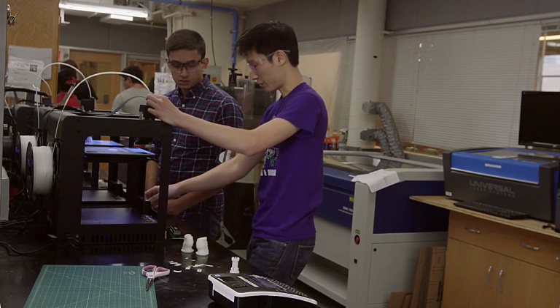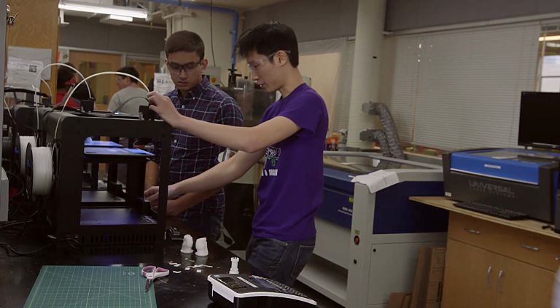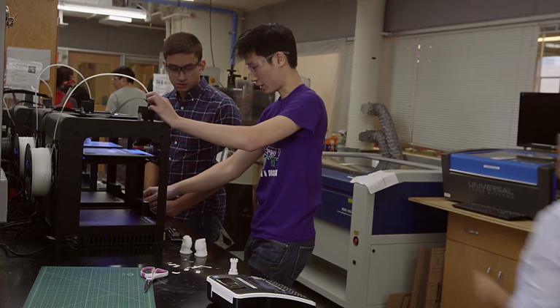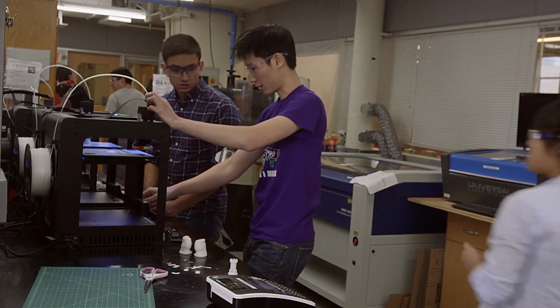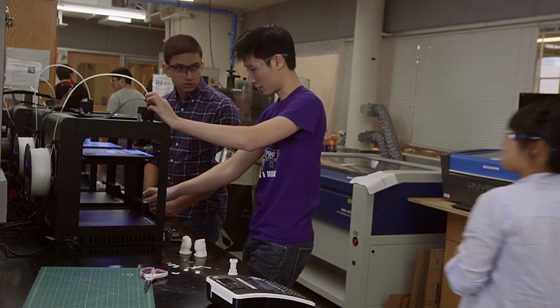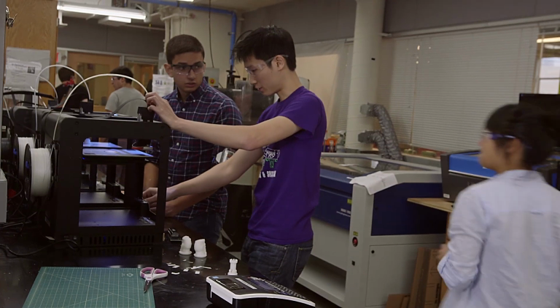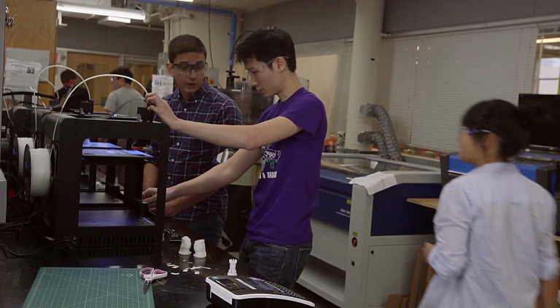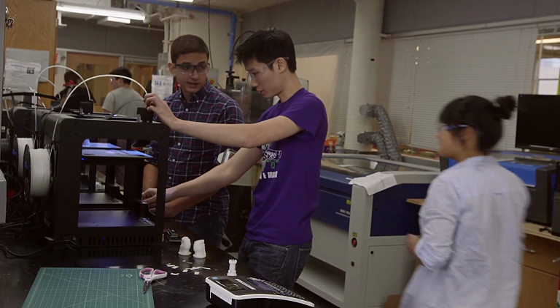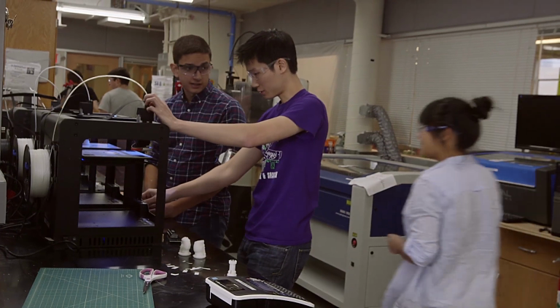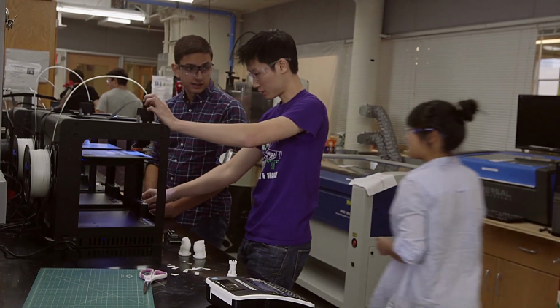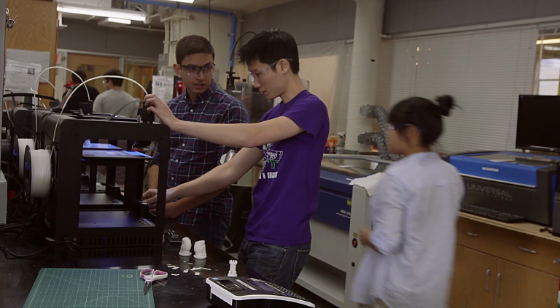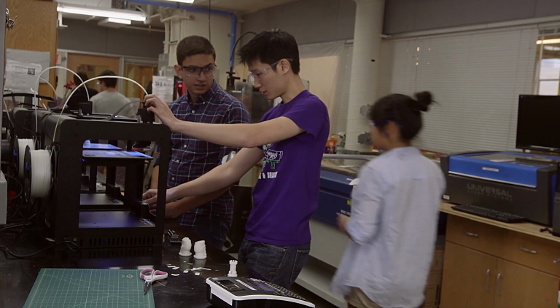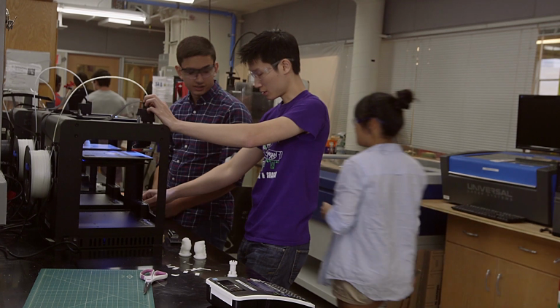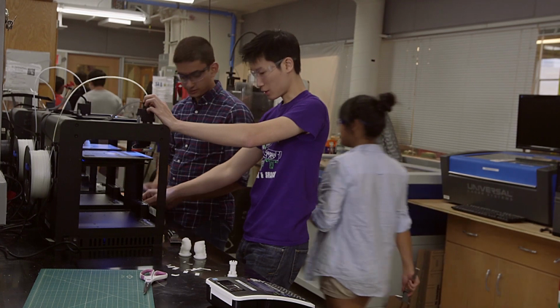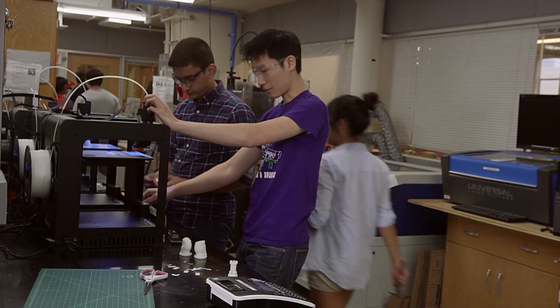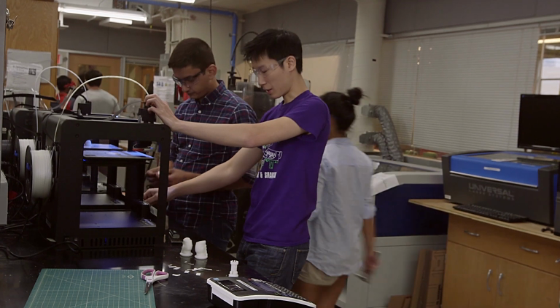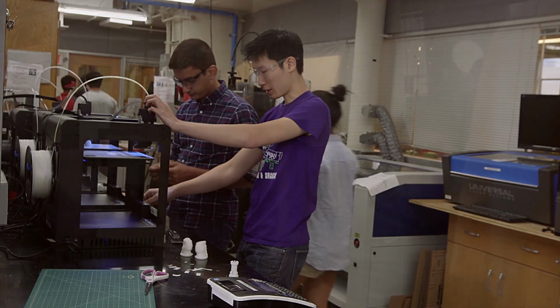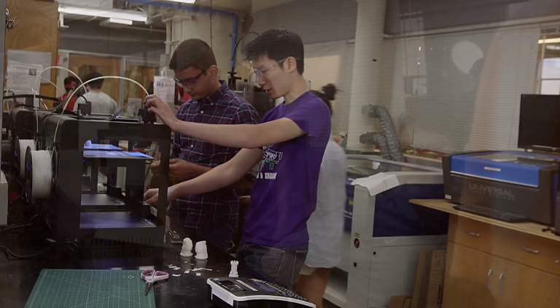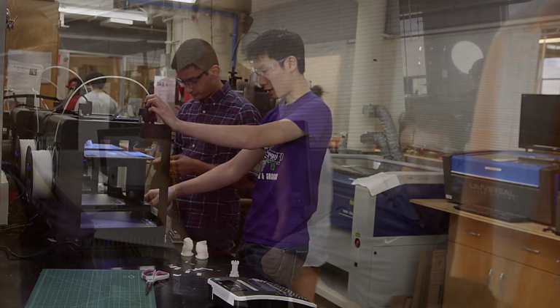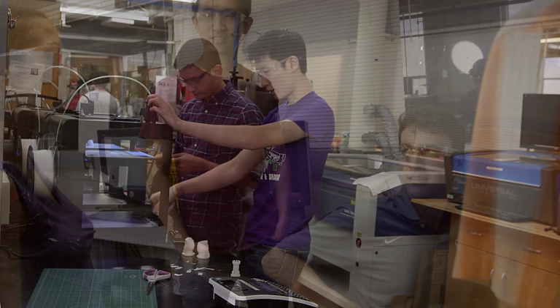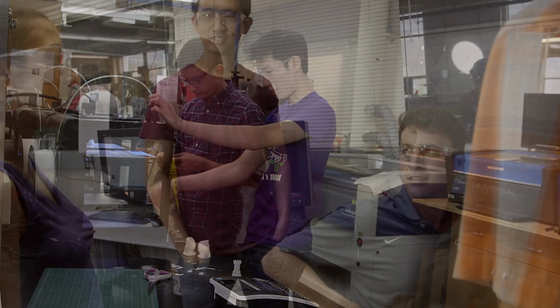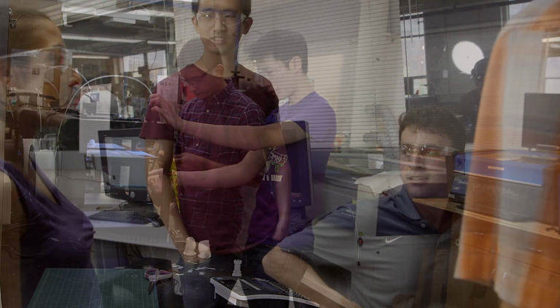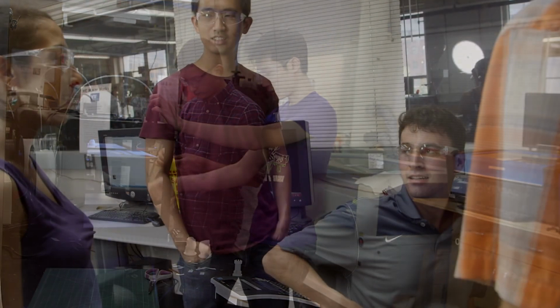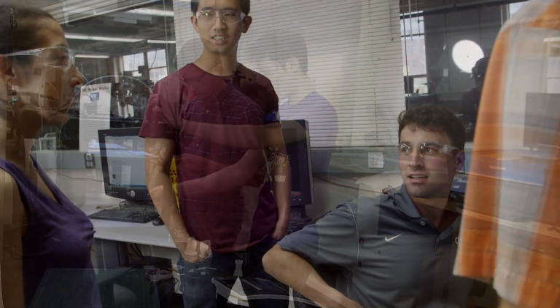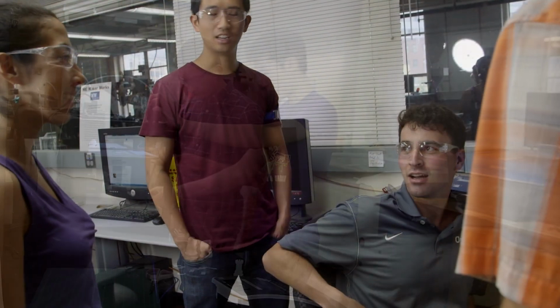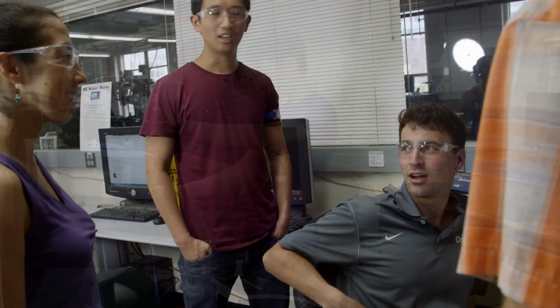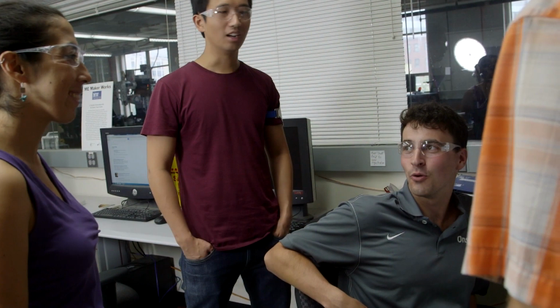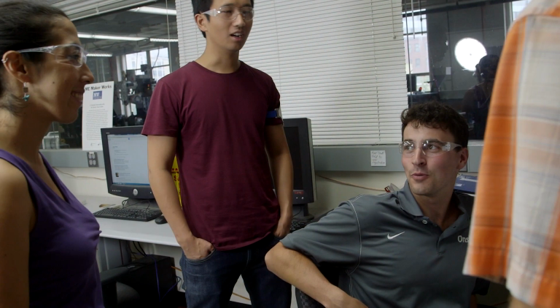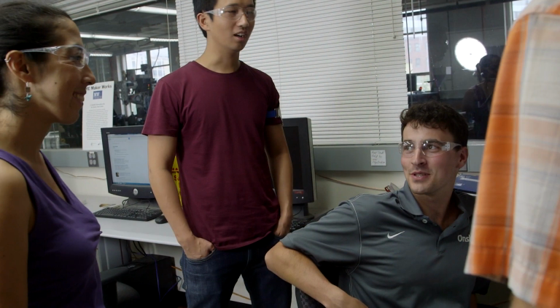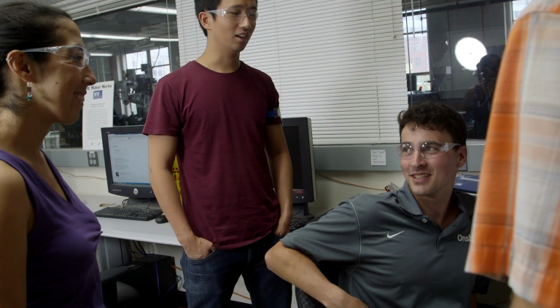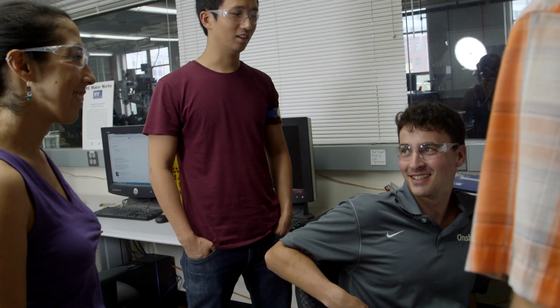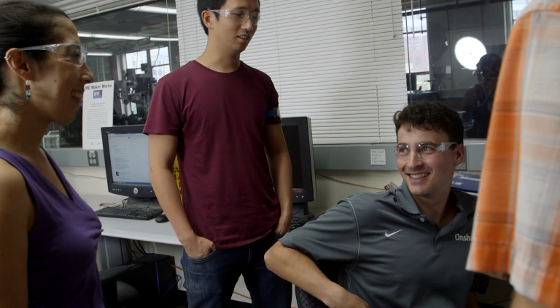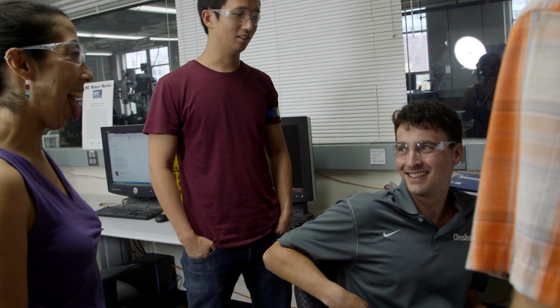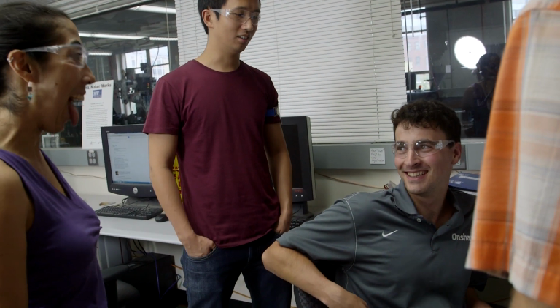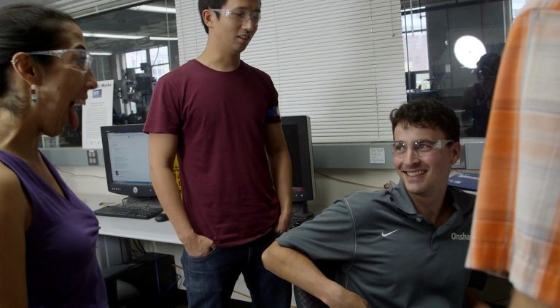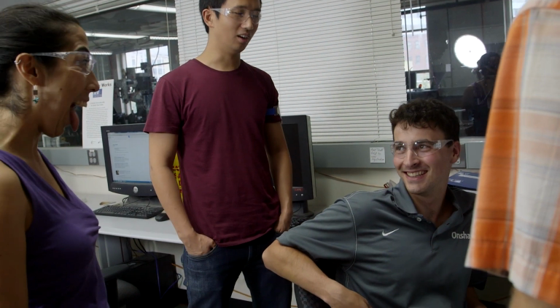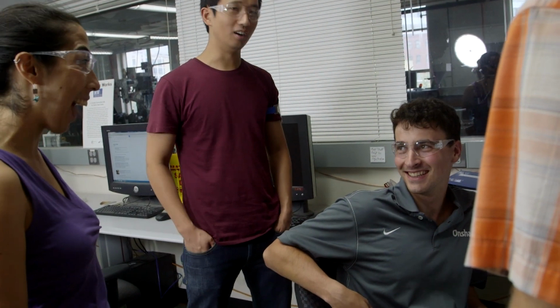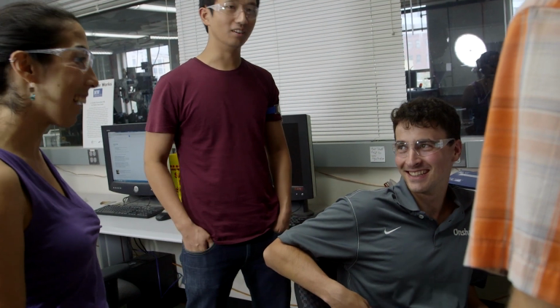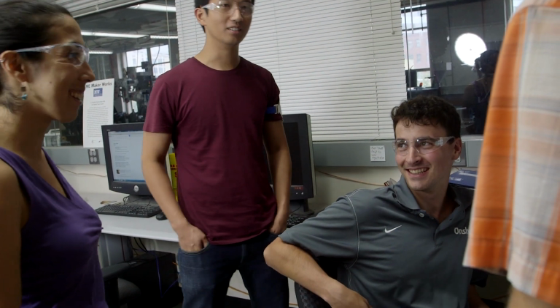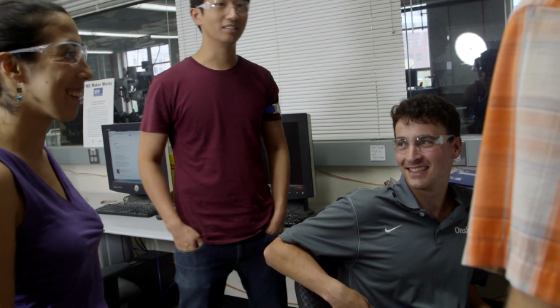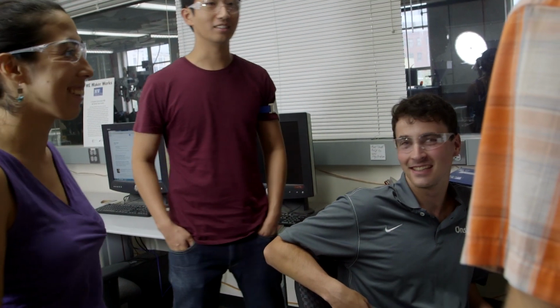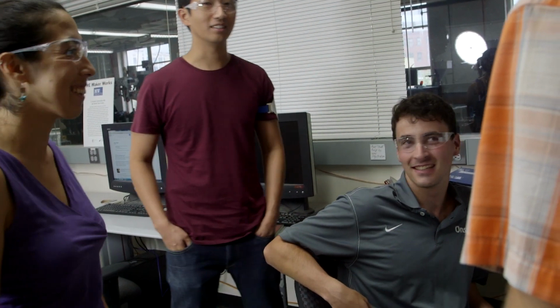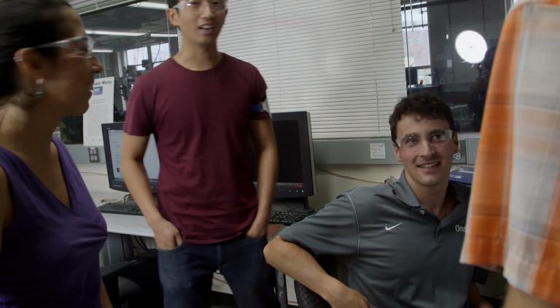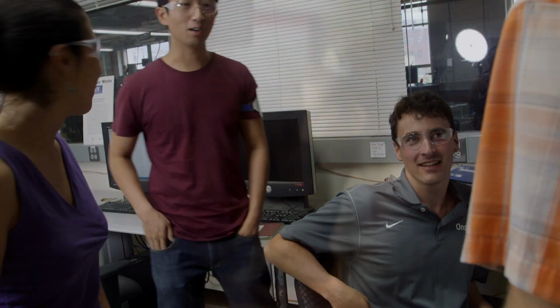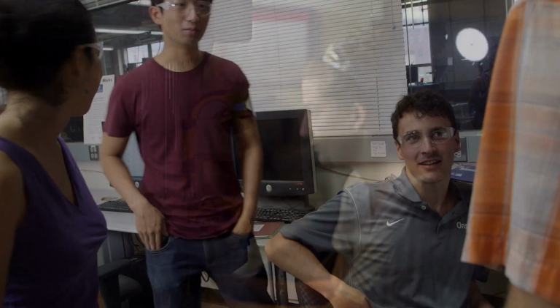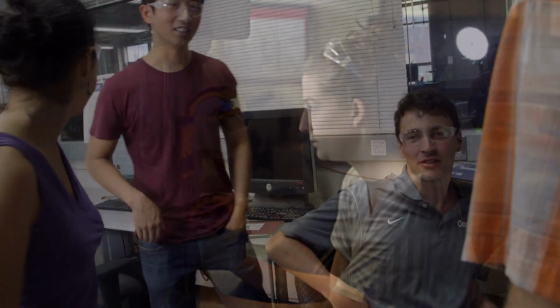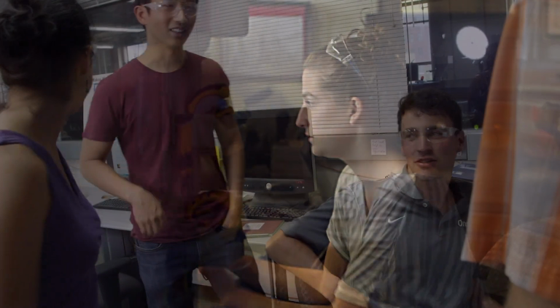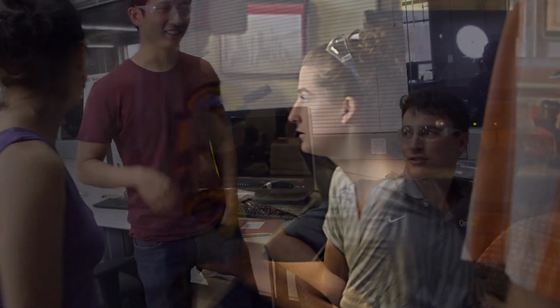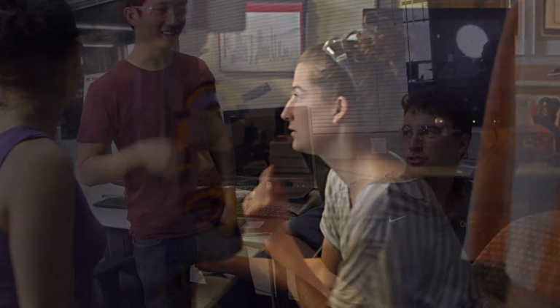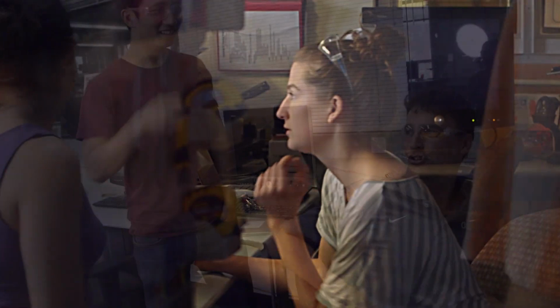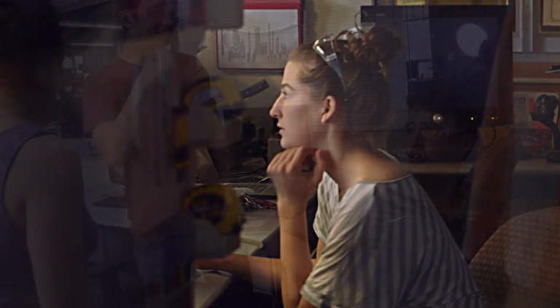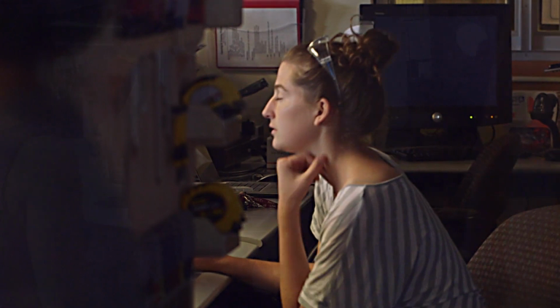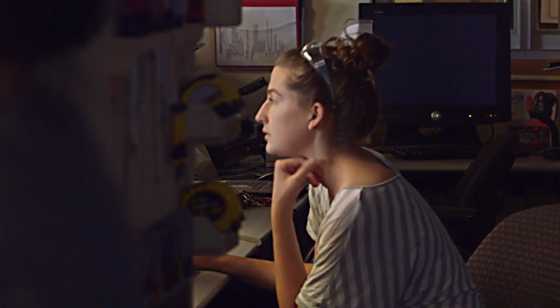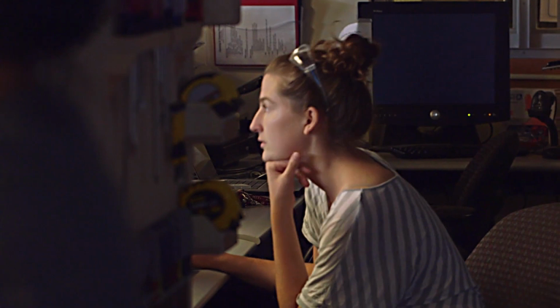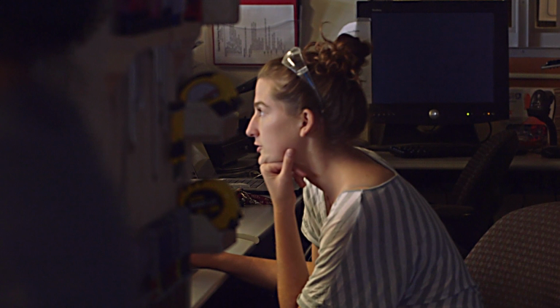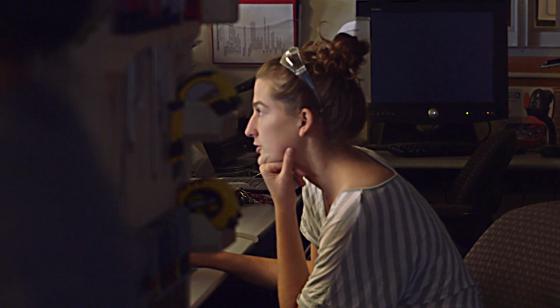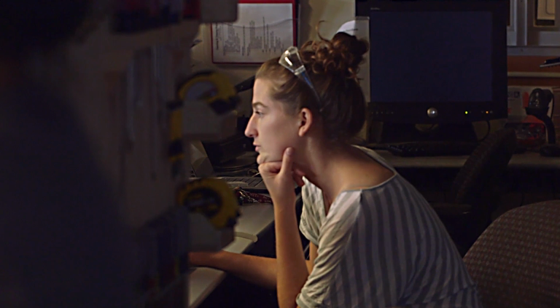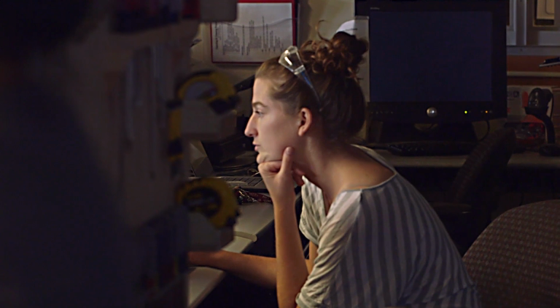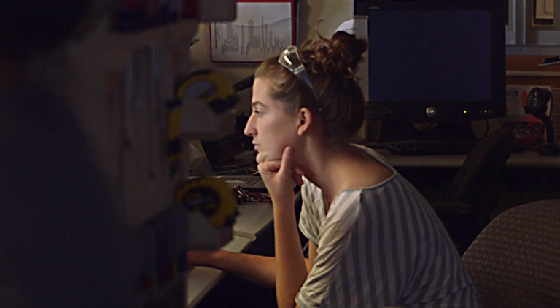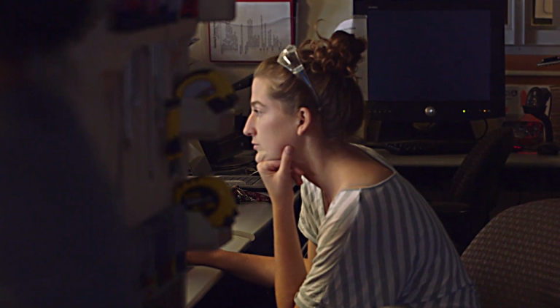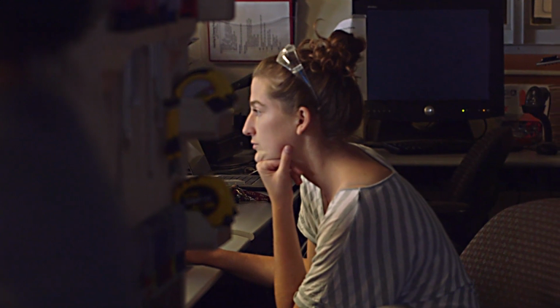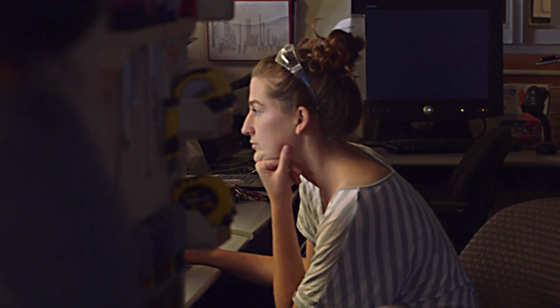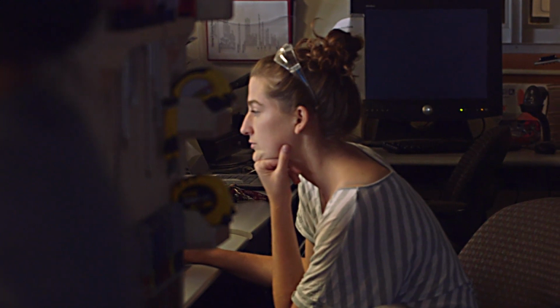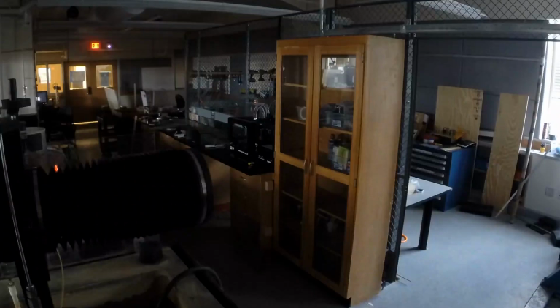When you look at makerspaces, the most important ingredient is the people. It's not the tools that are in it — it's the people that run it and make it happen.